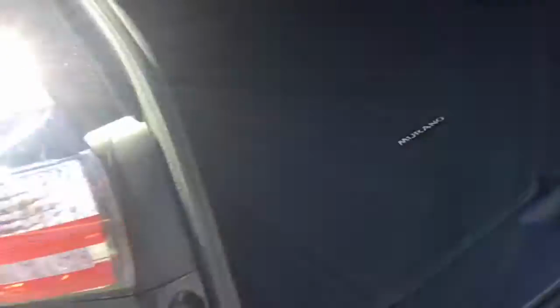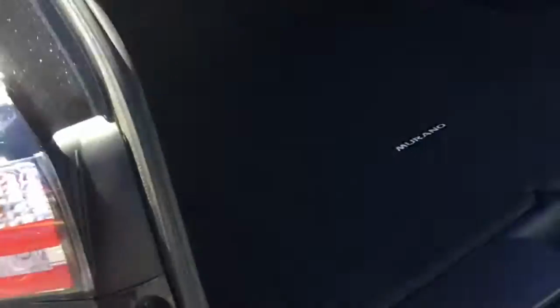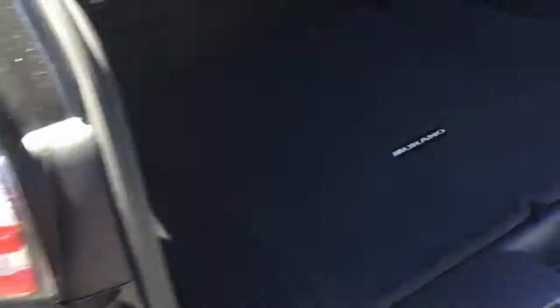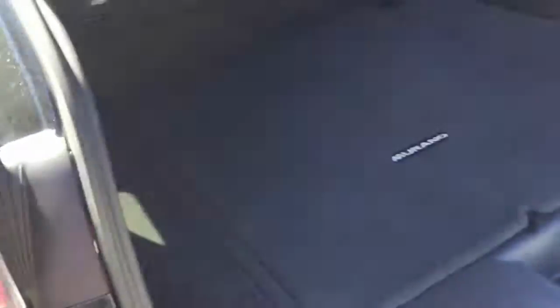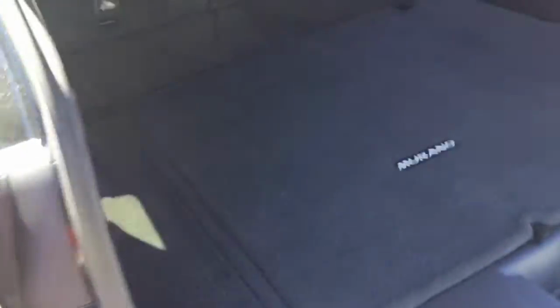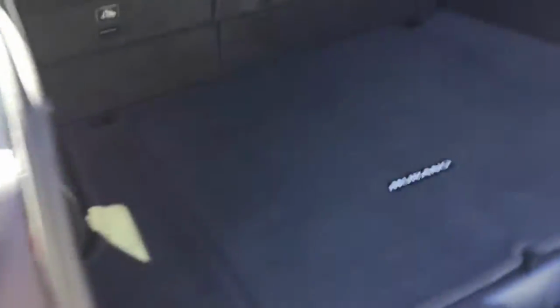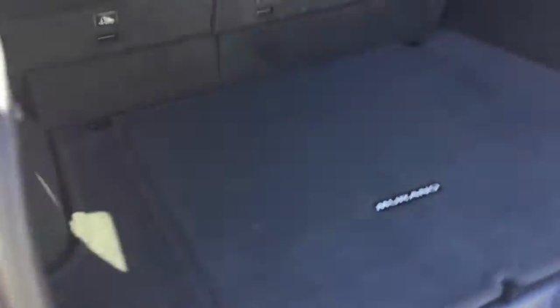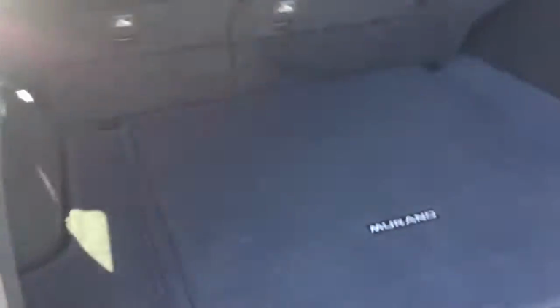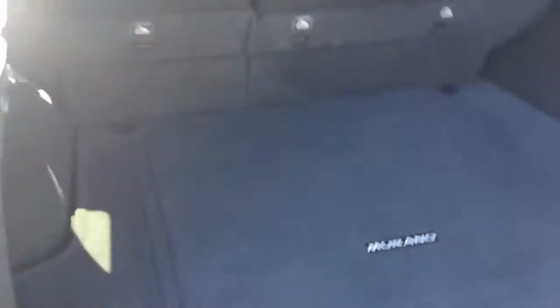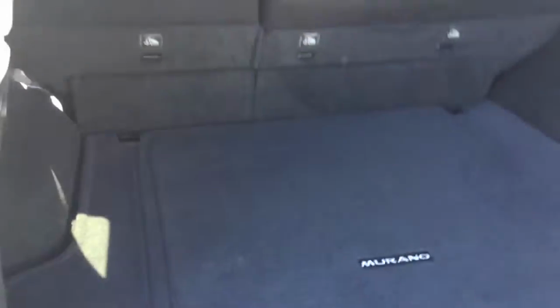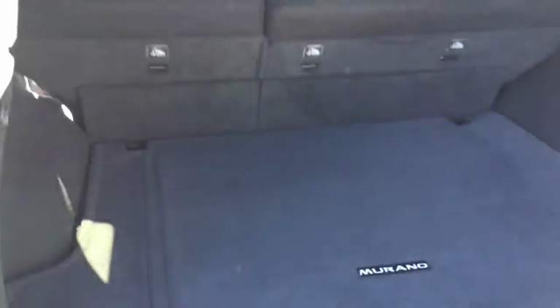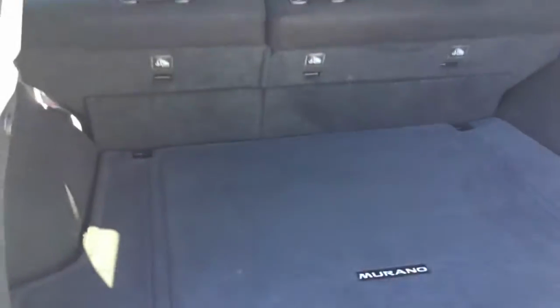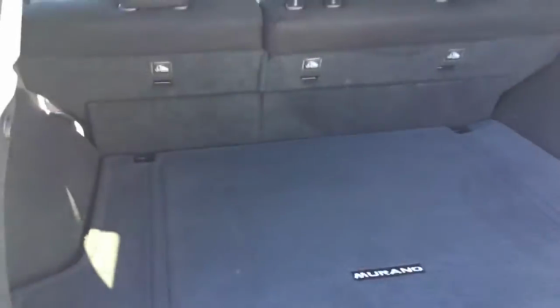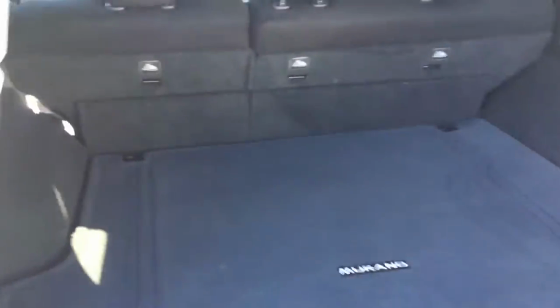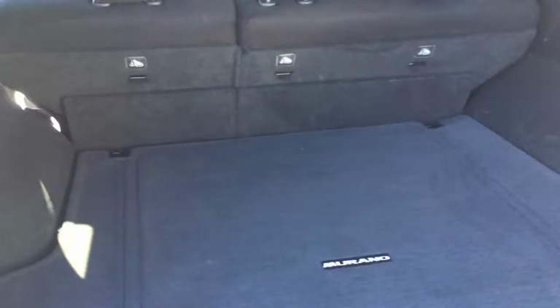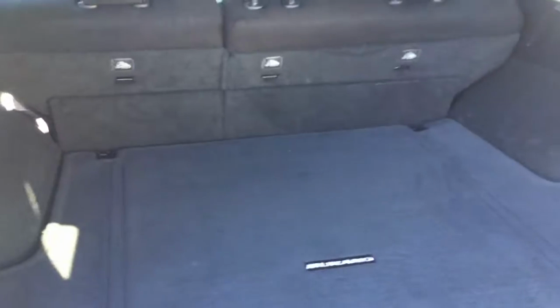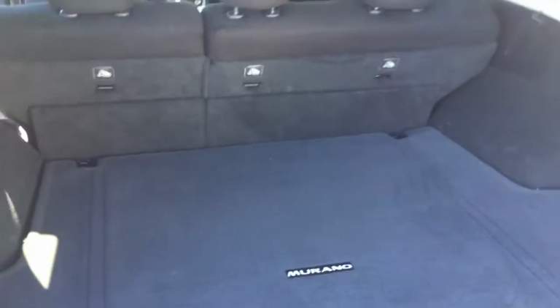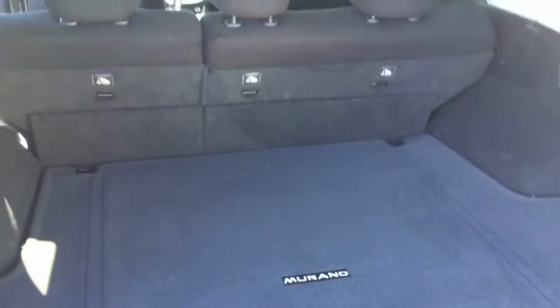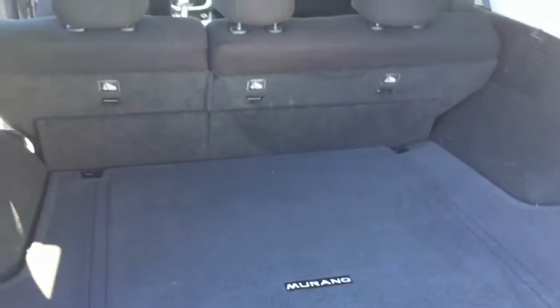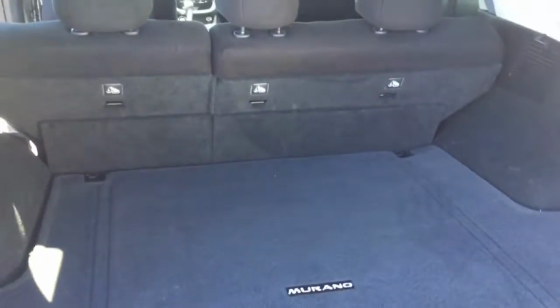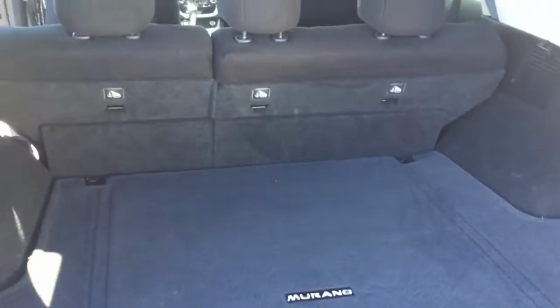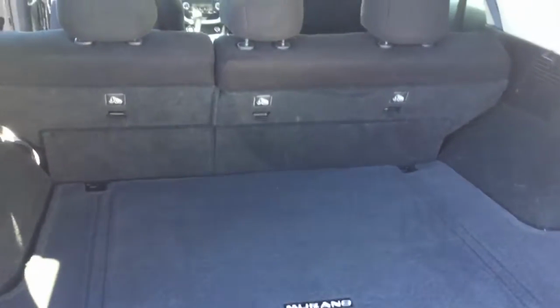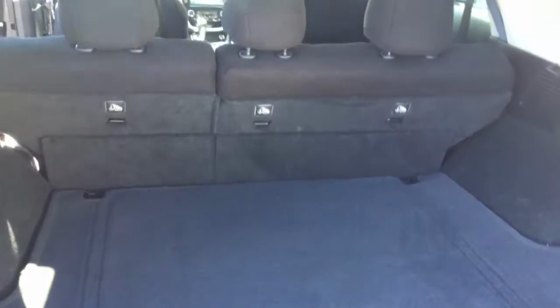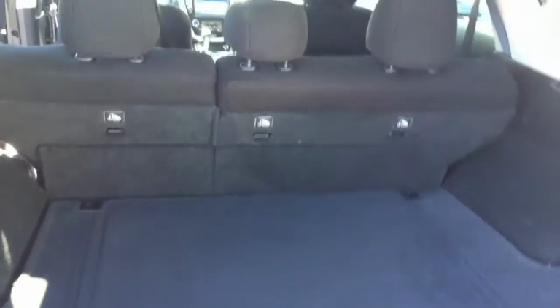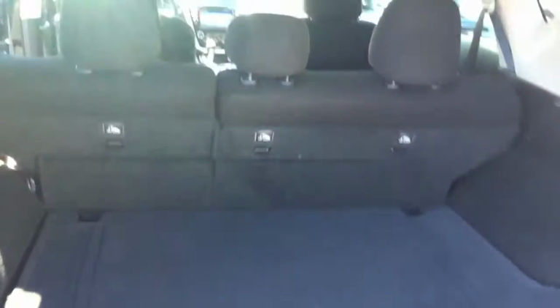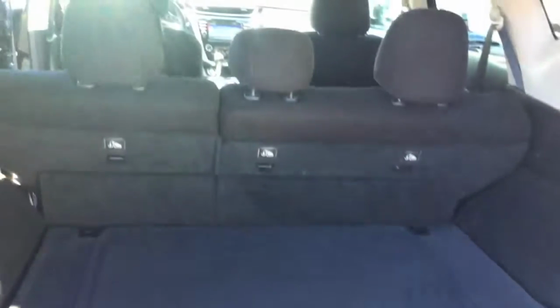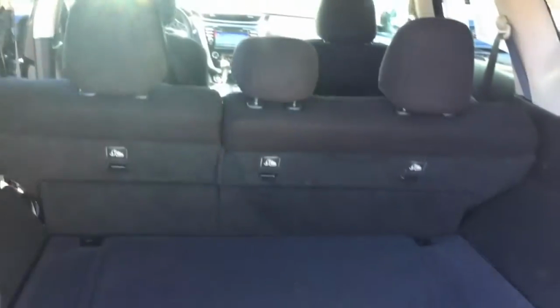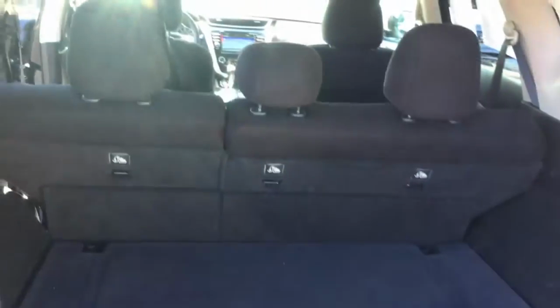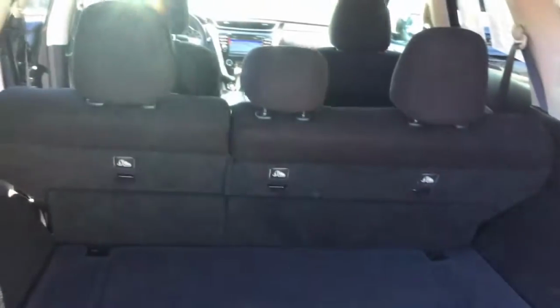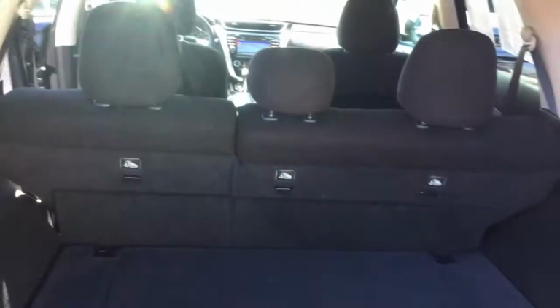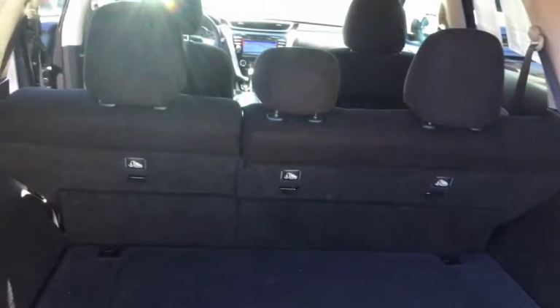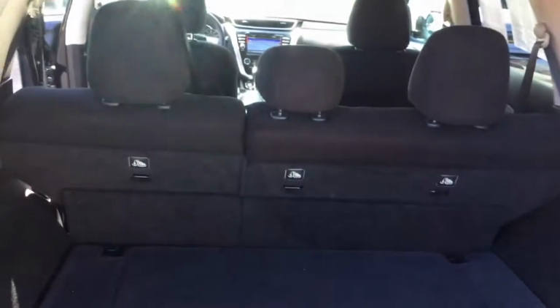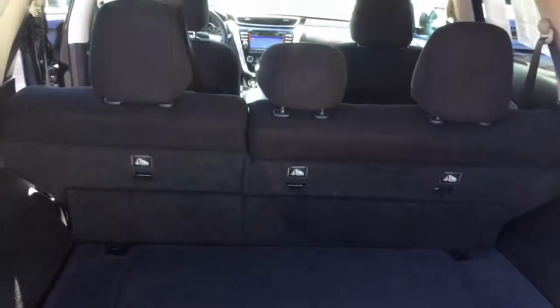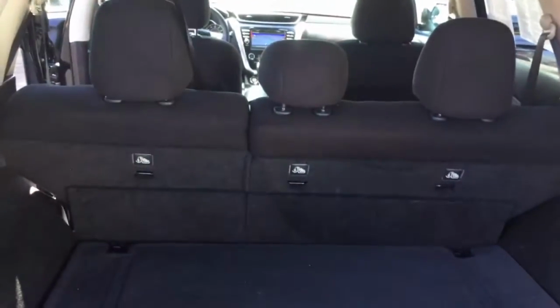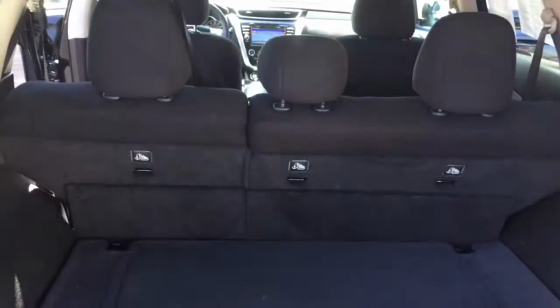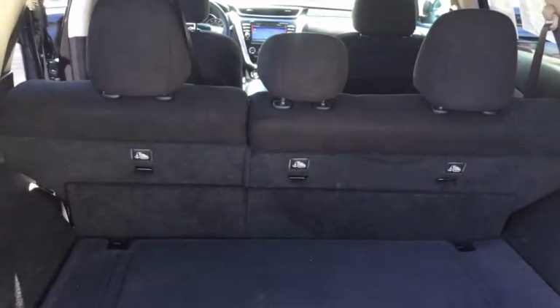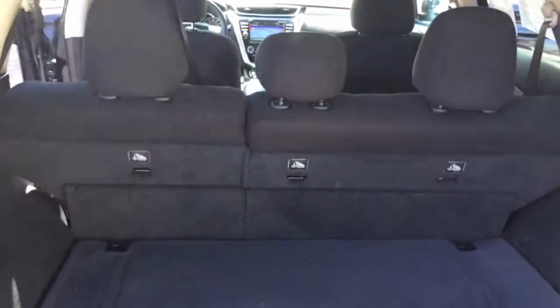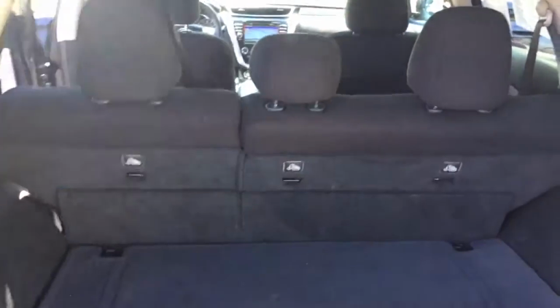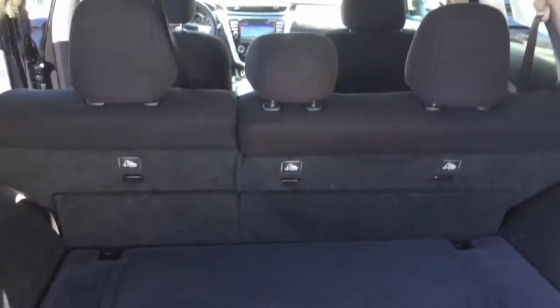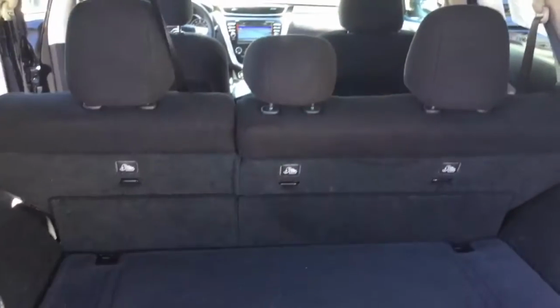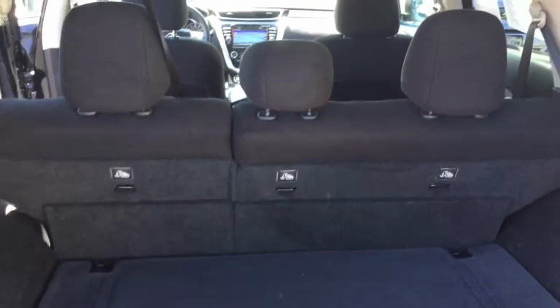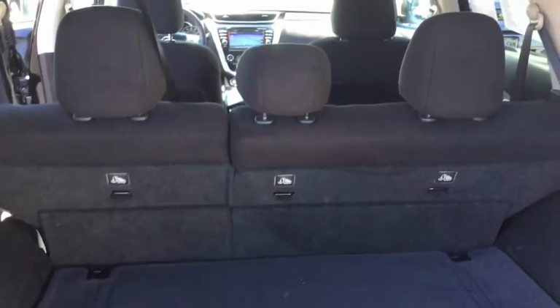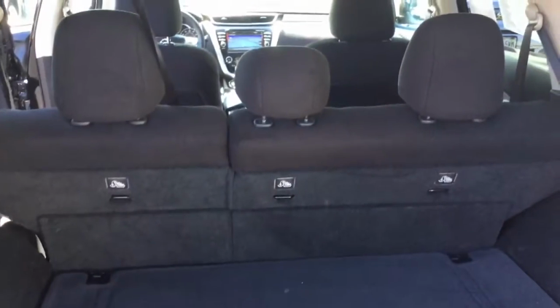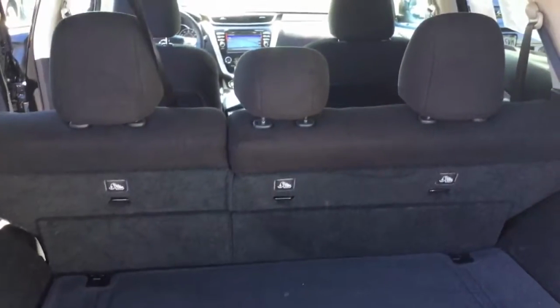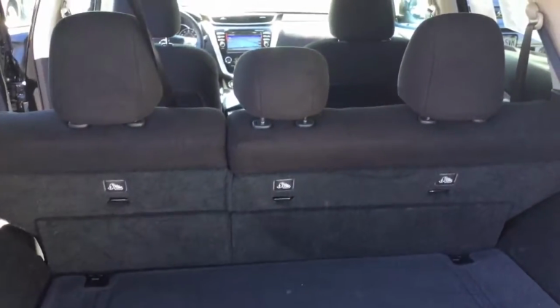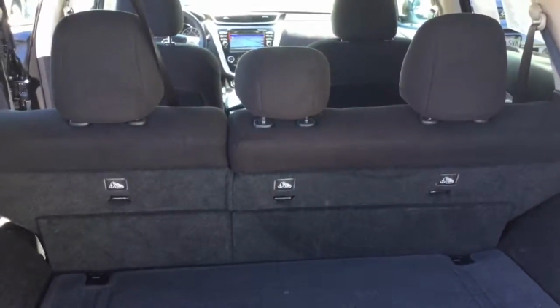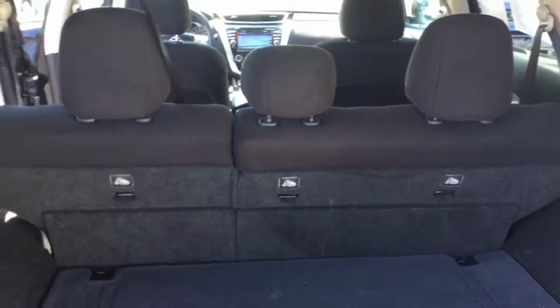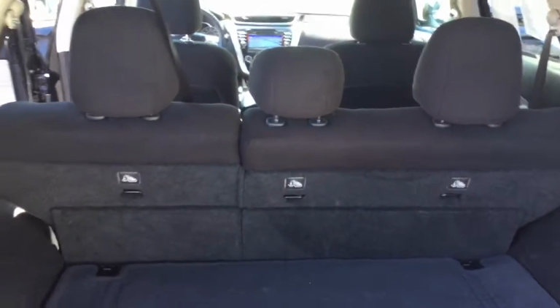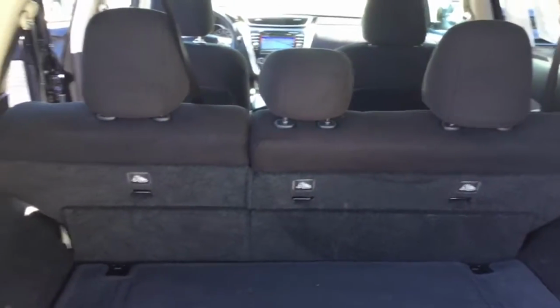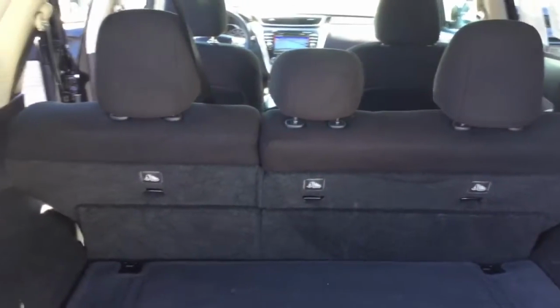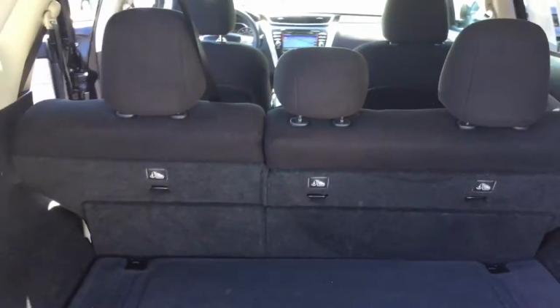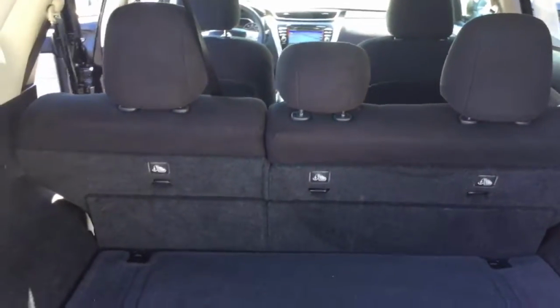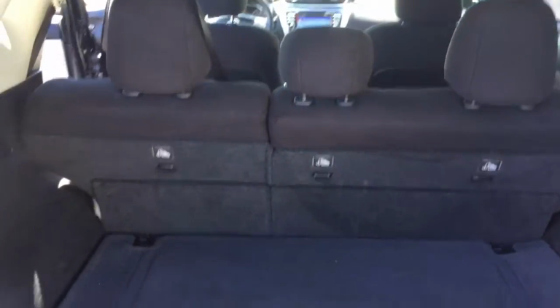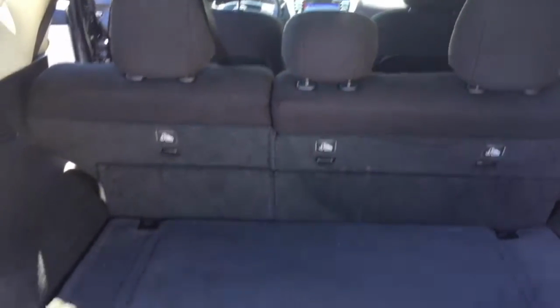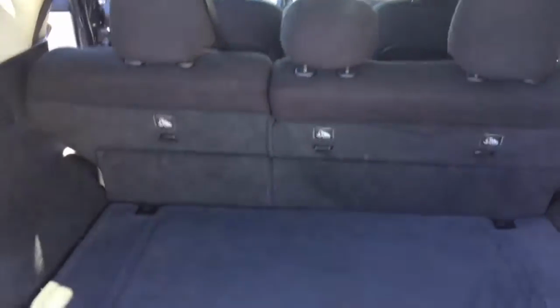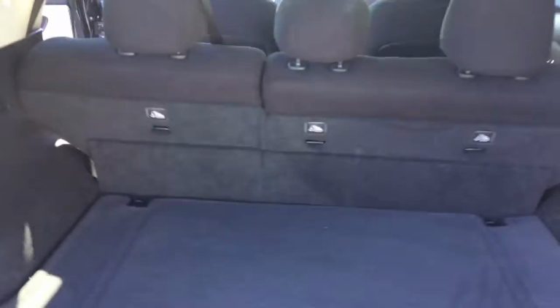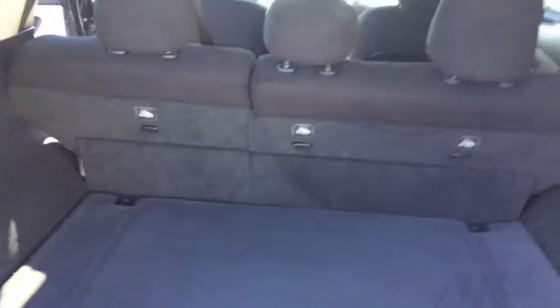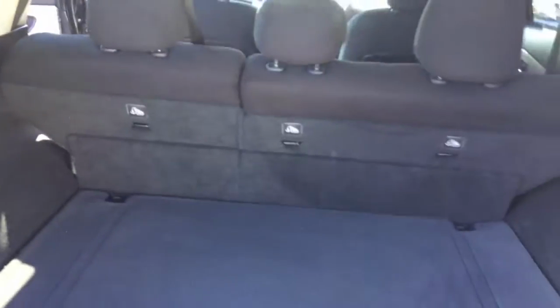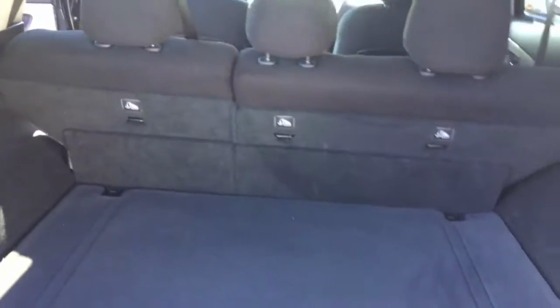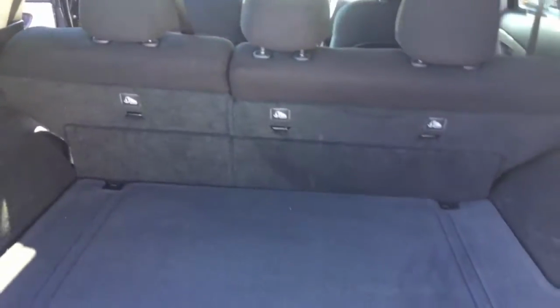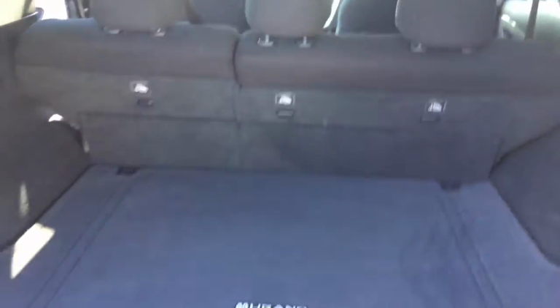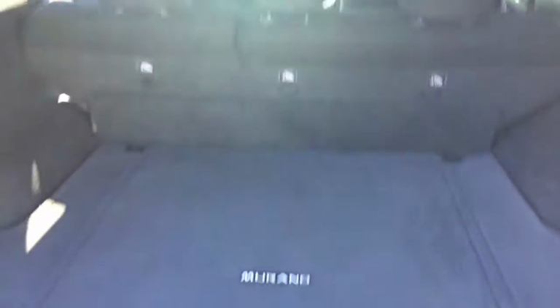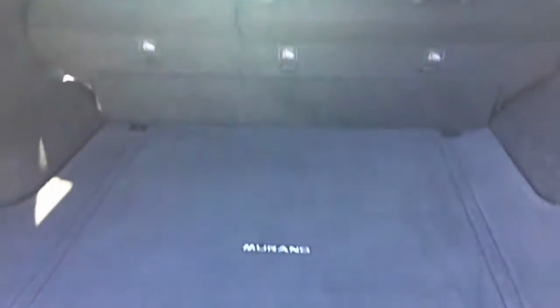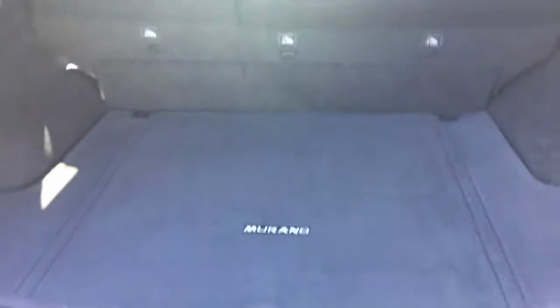Your split-band seats in the second row can fold down to reveal even more space in your already spacious trunk area.